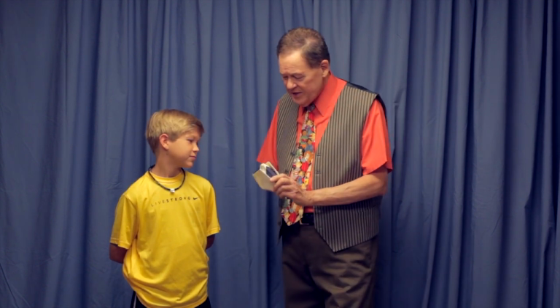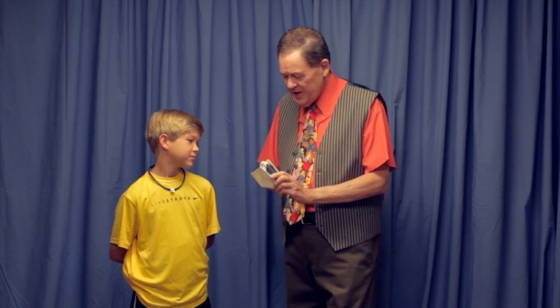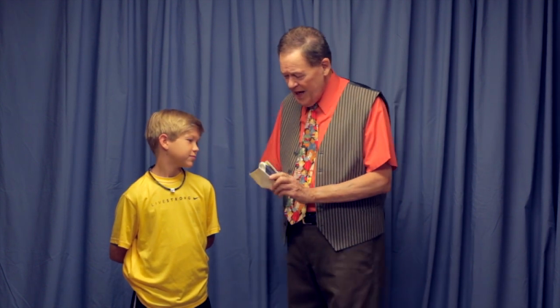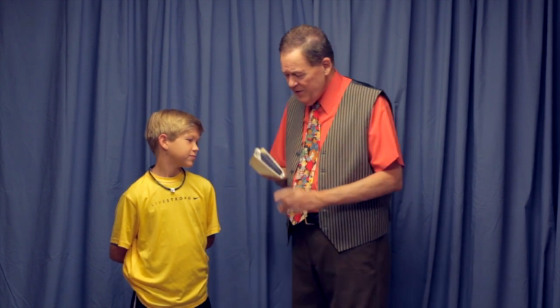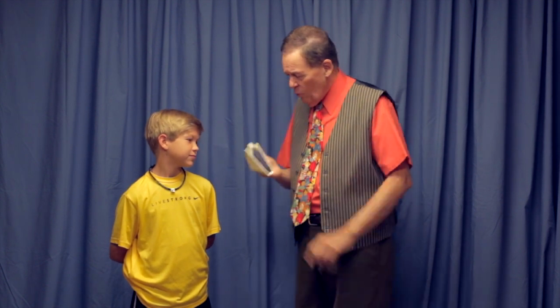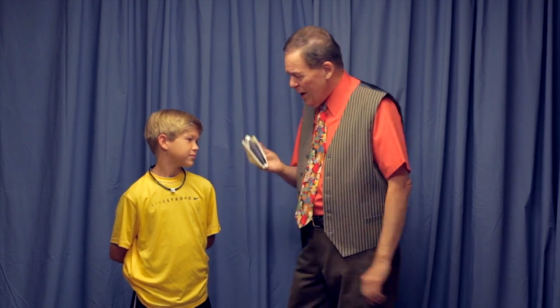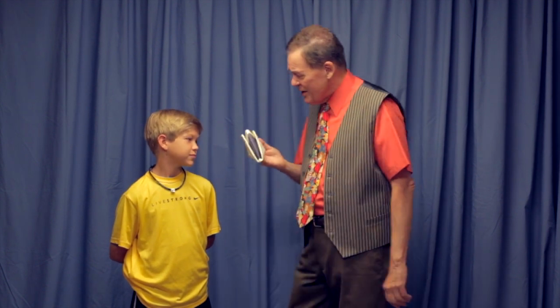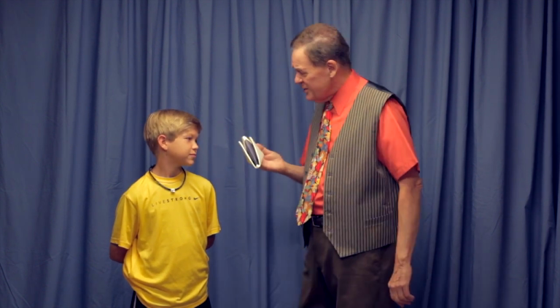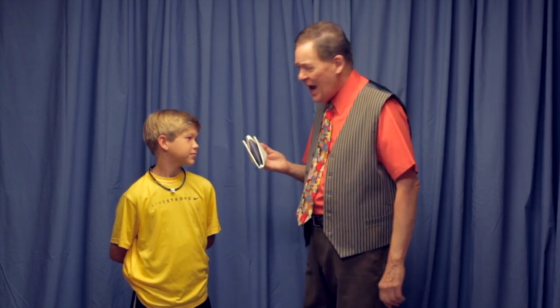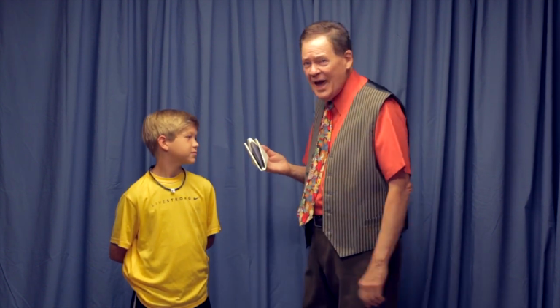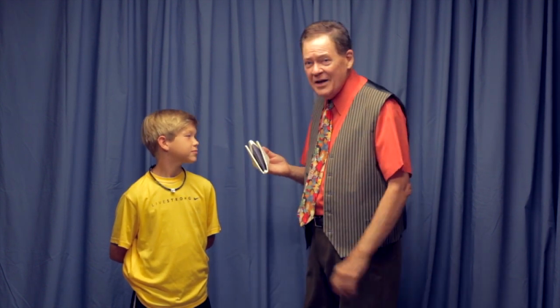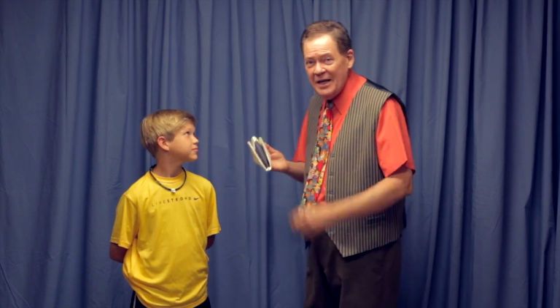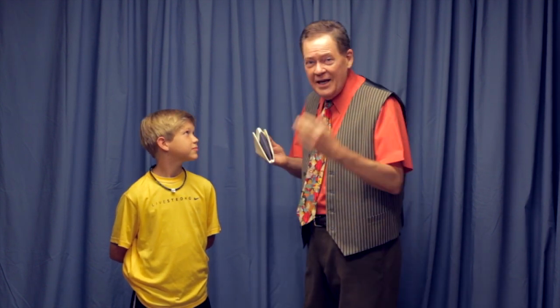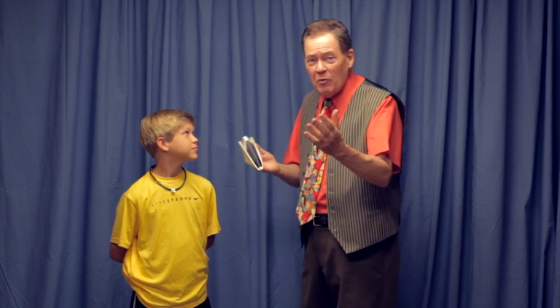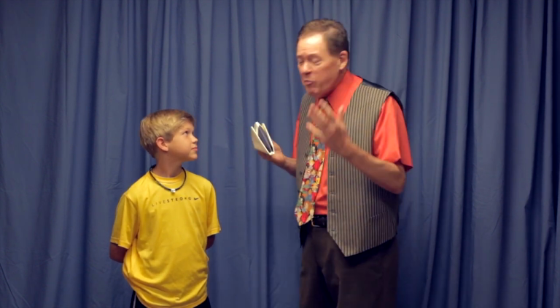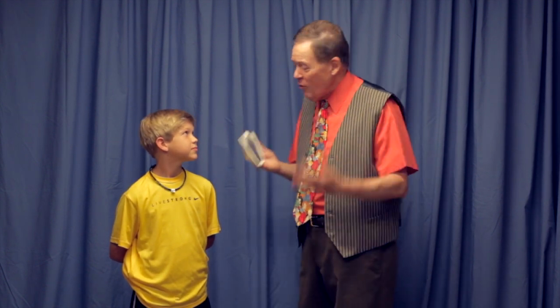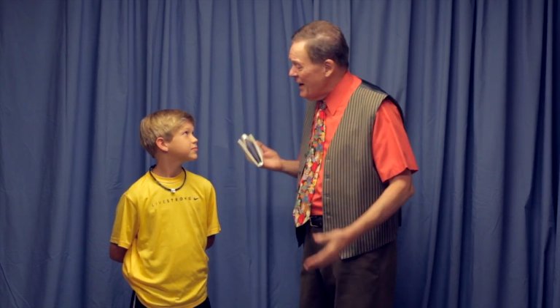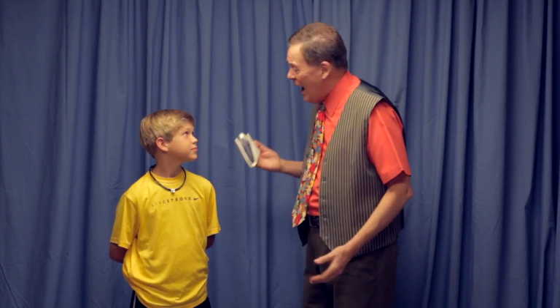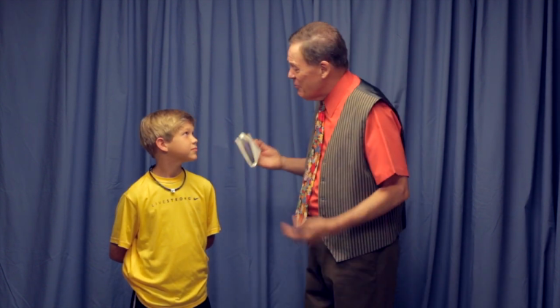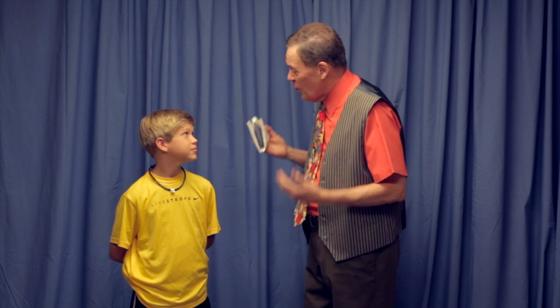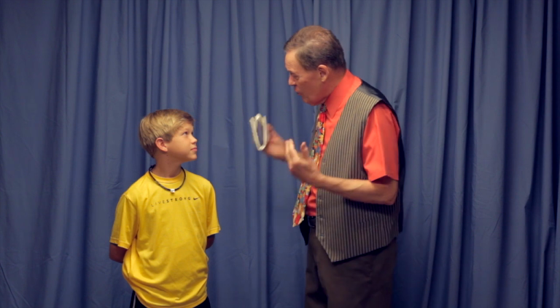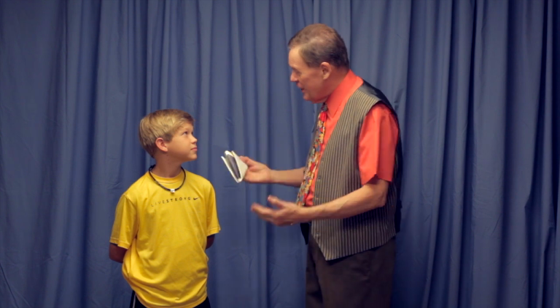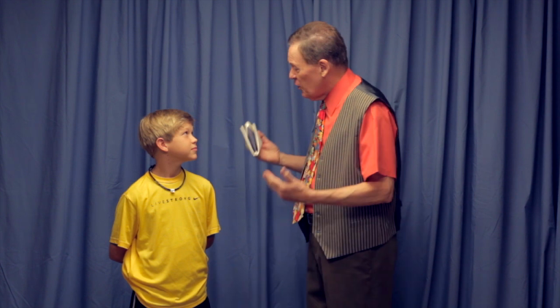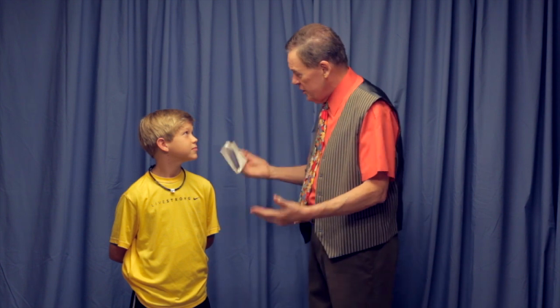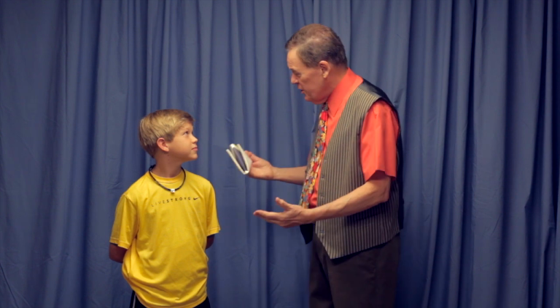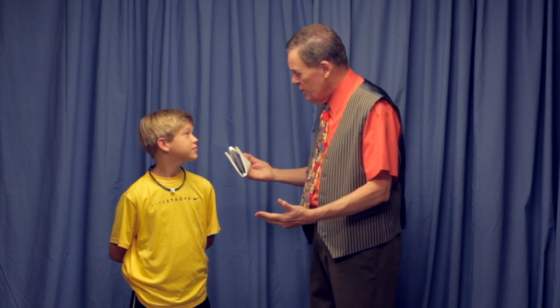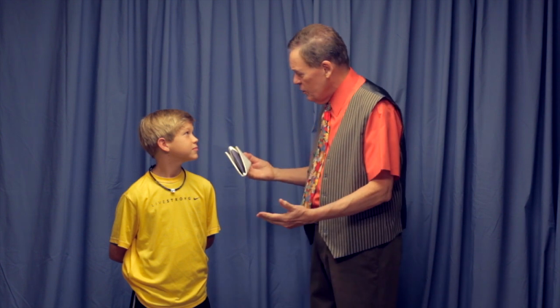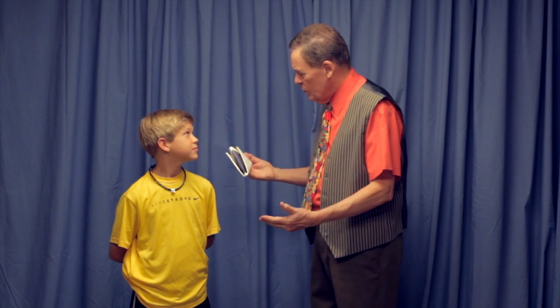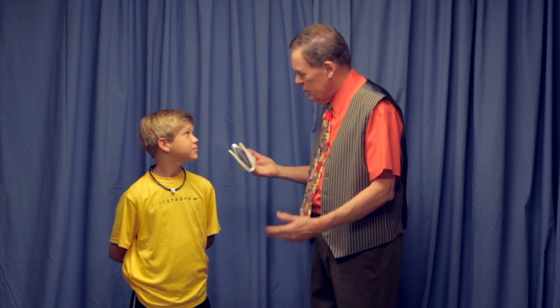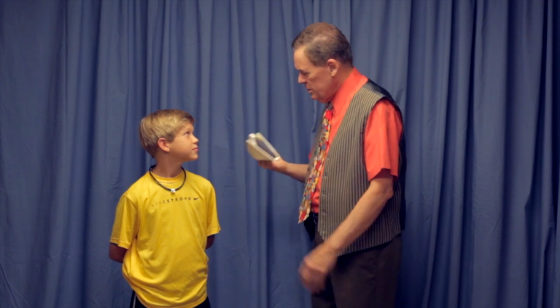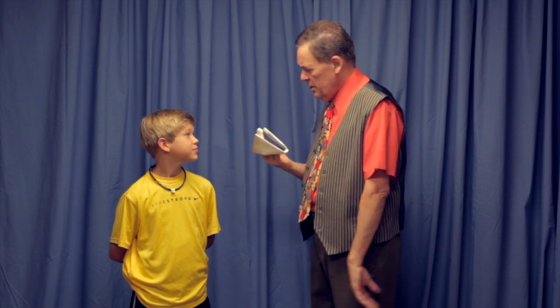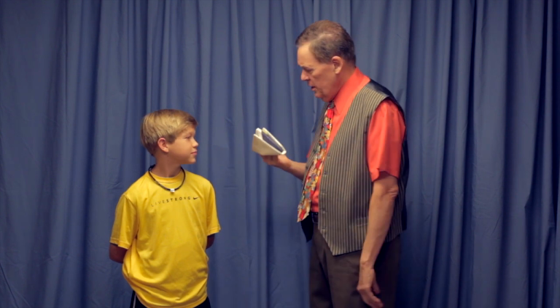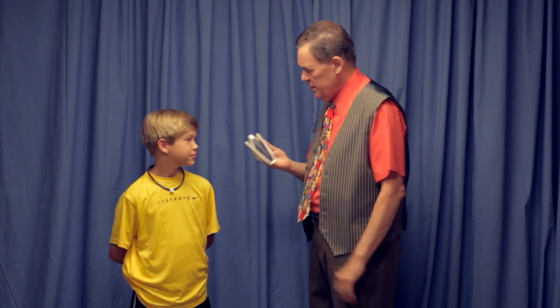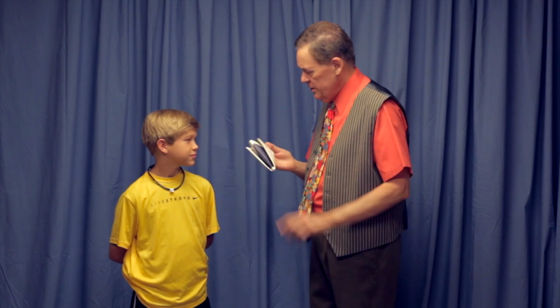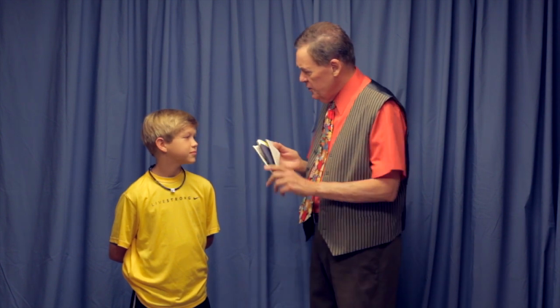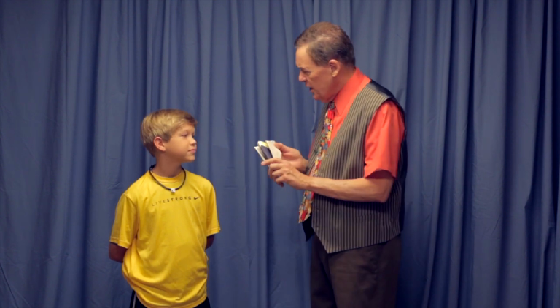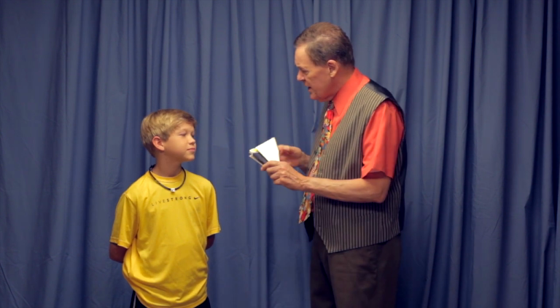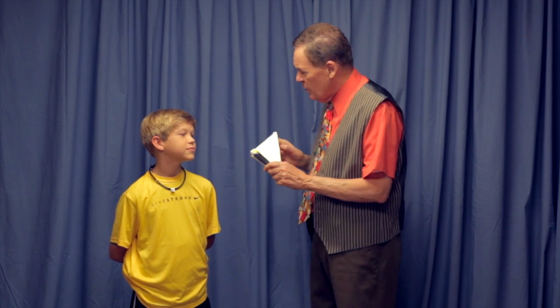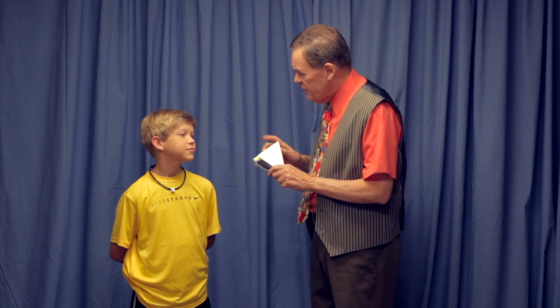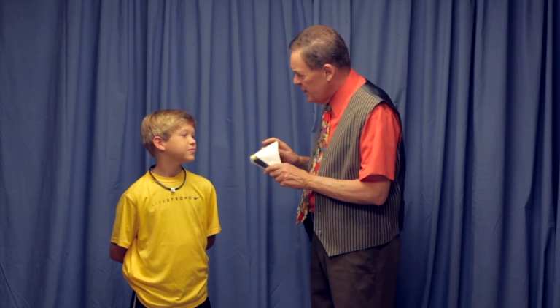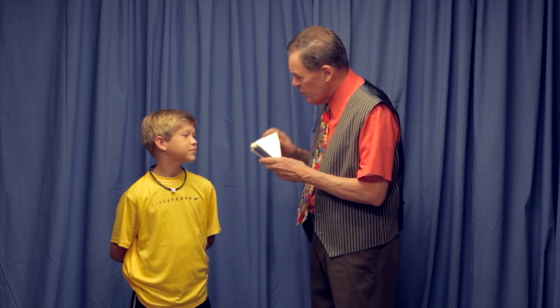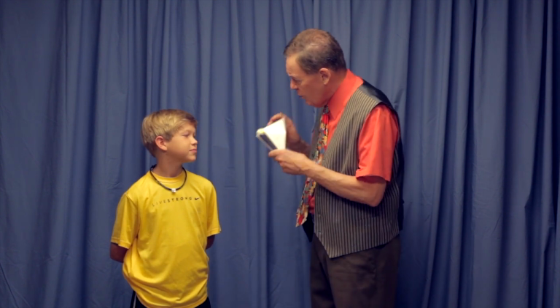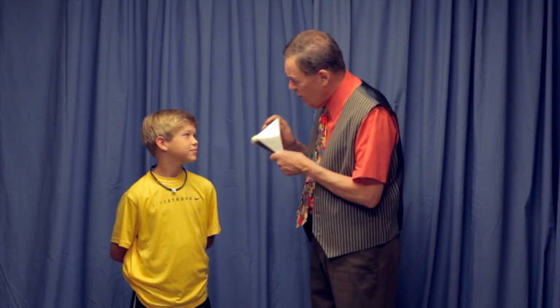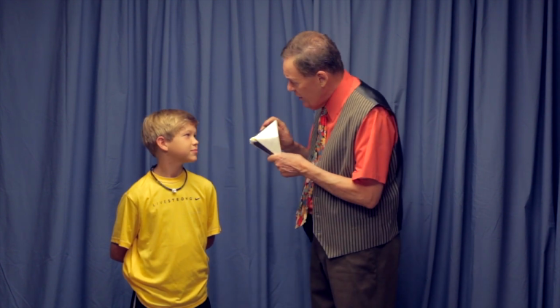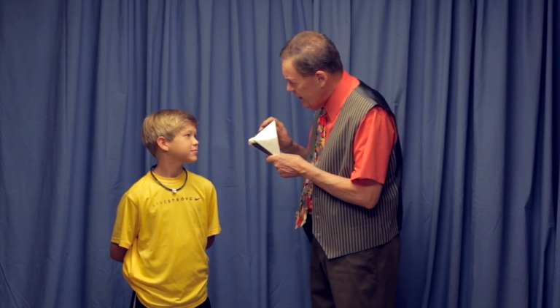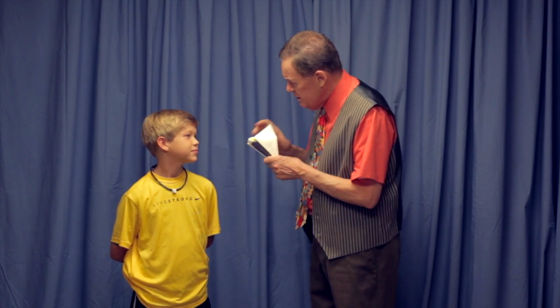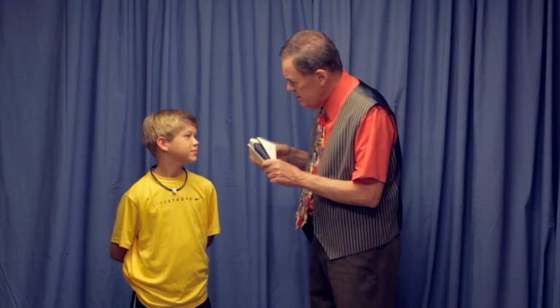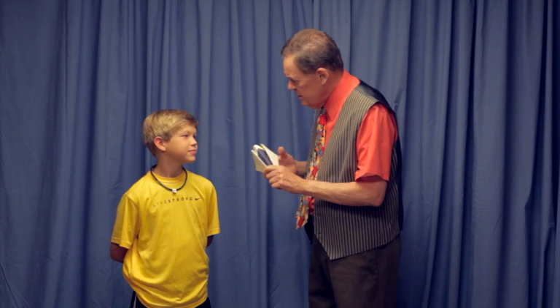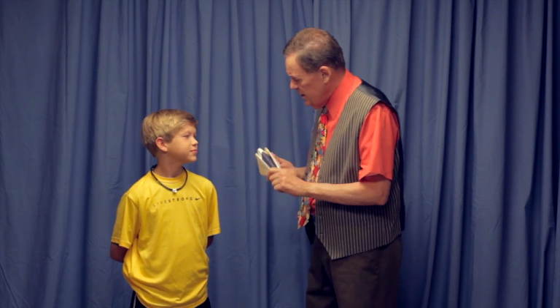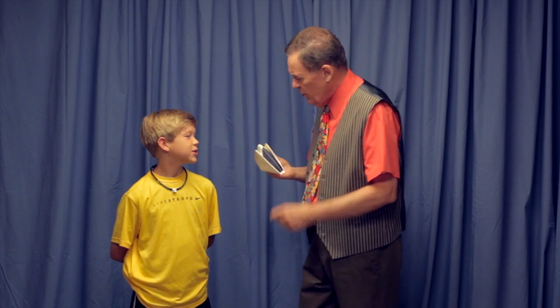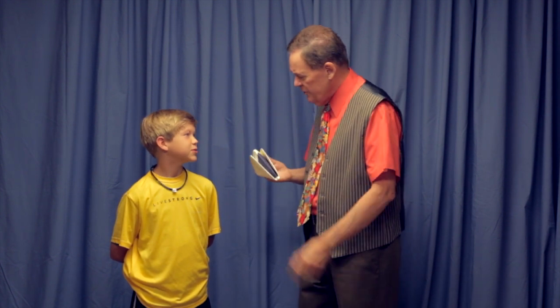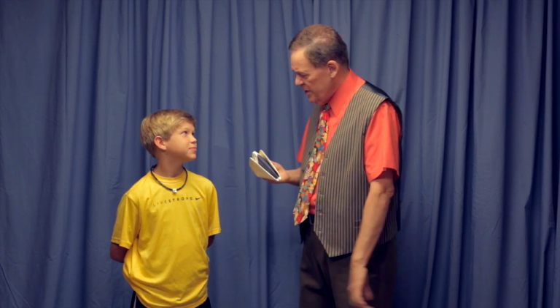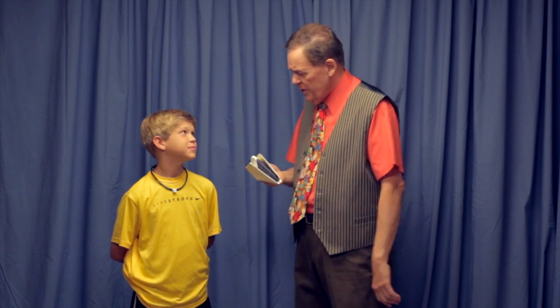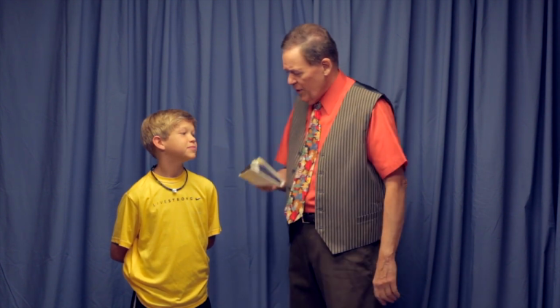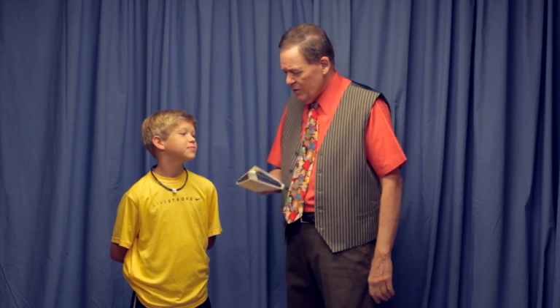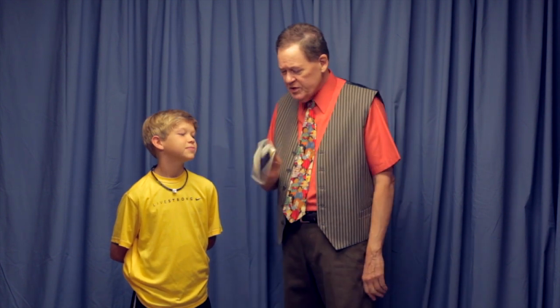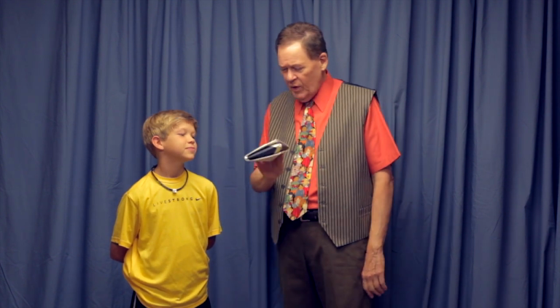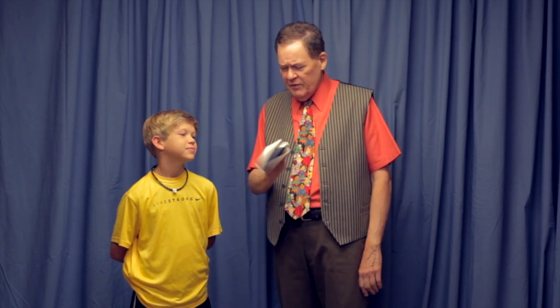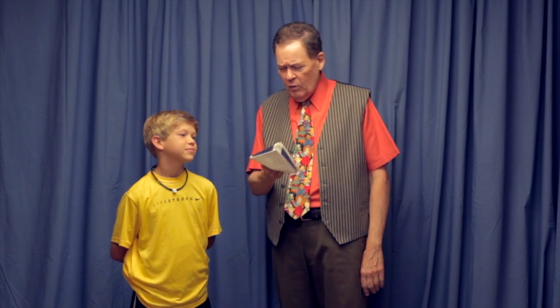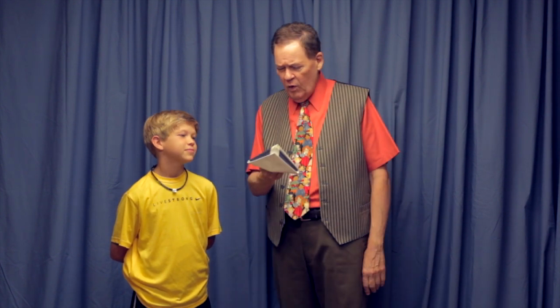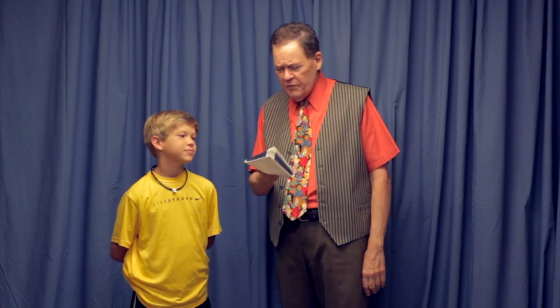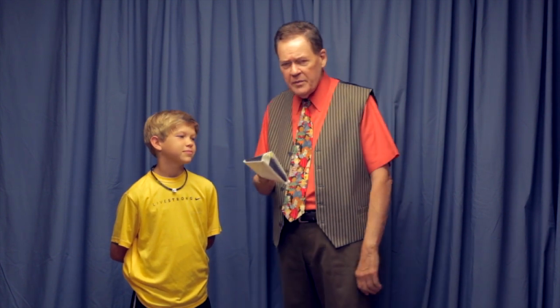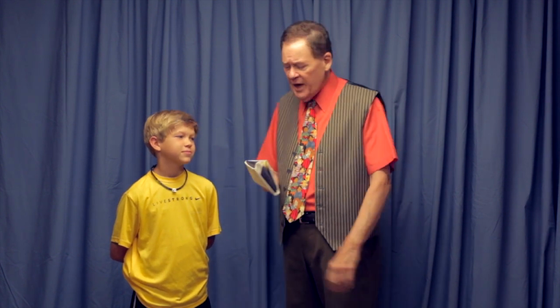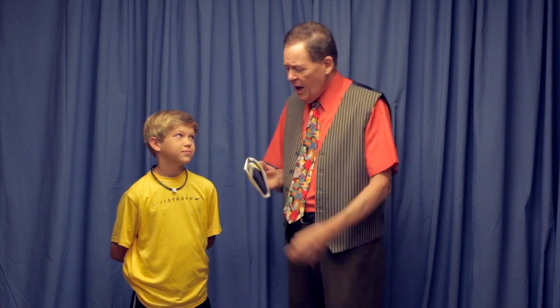He says, David, wear this hat. It will bring out the real you. You think that would fit the real me? It wouldn't fit me when I was 12. It won't fit me now.